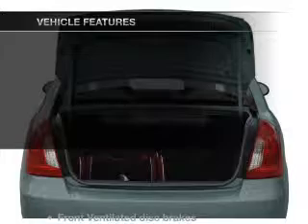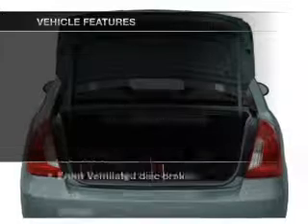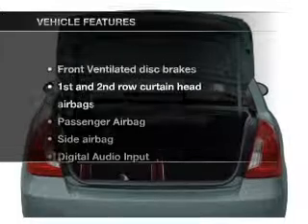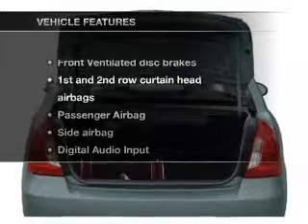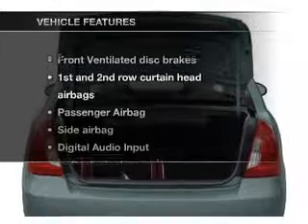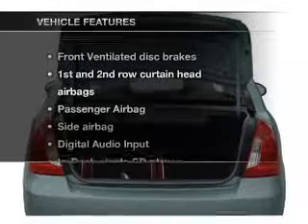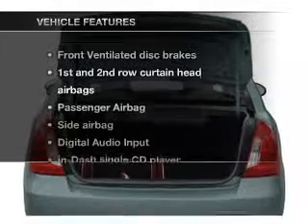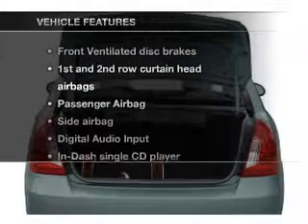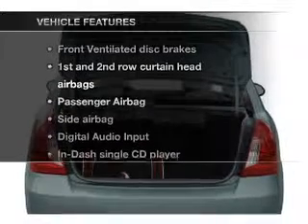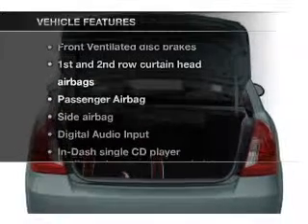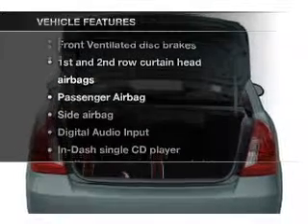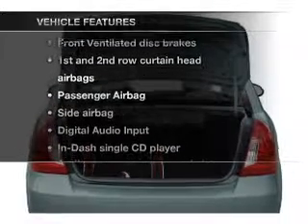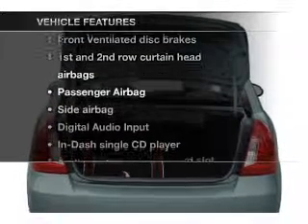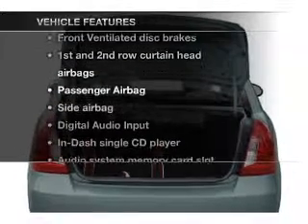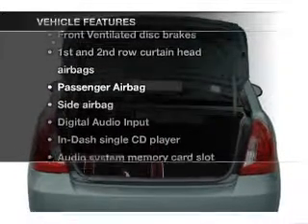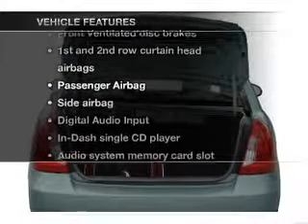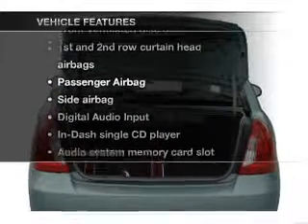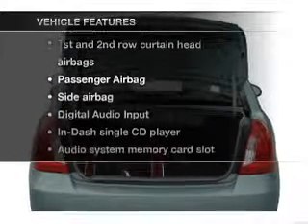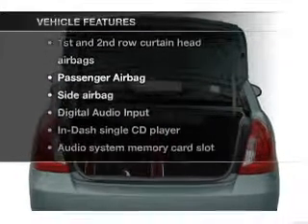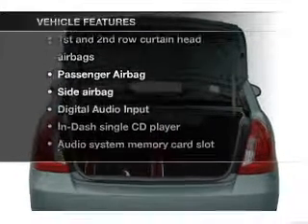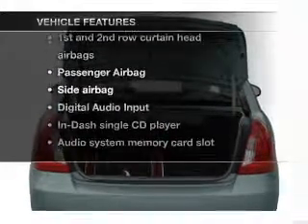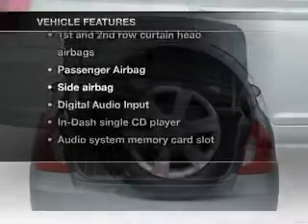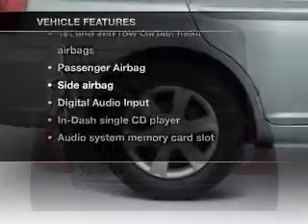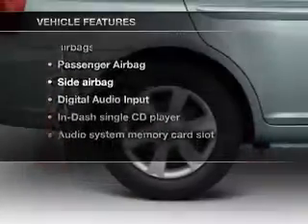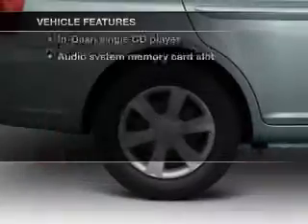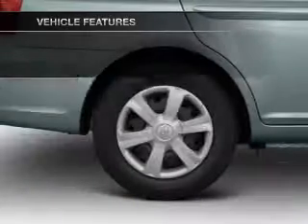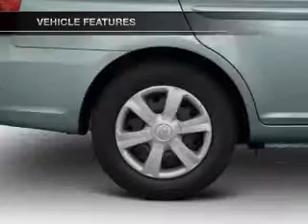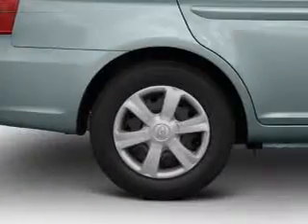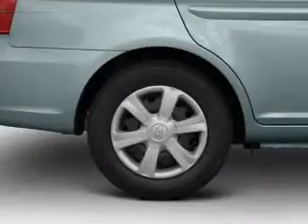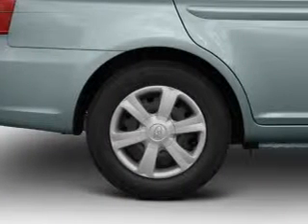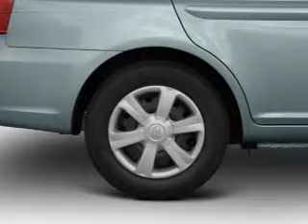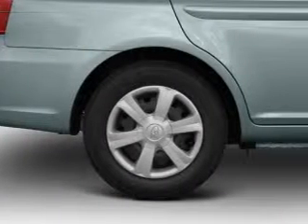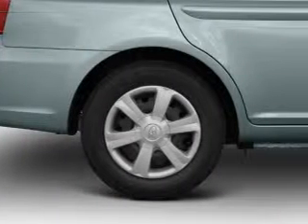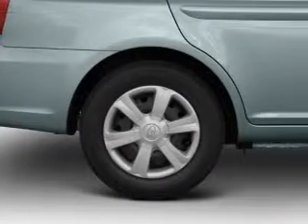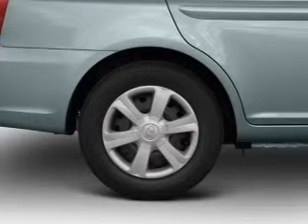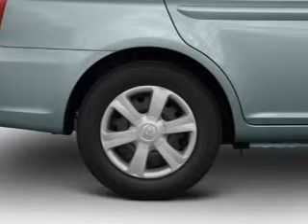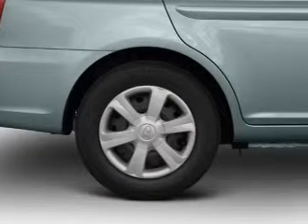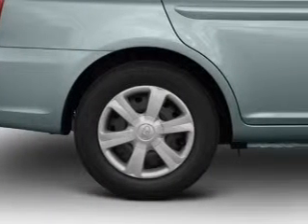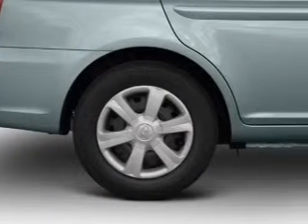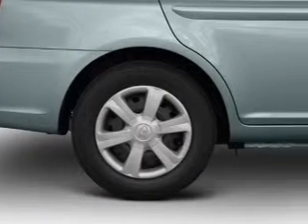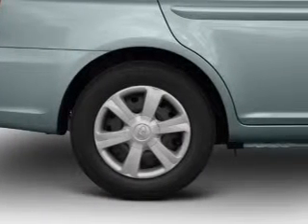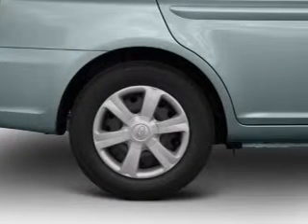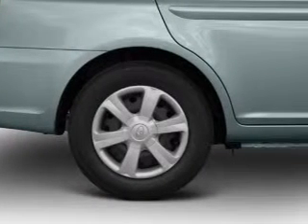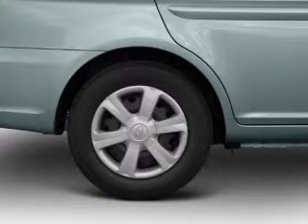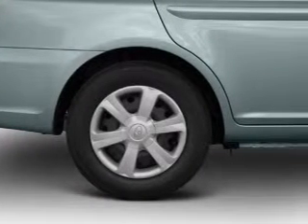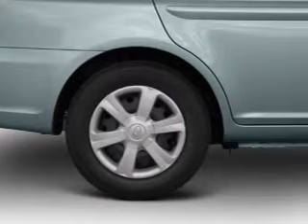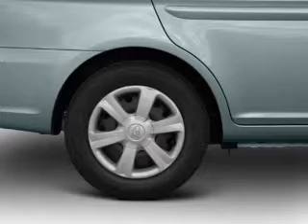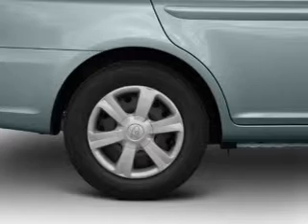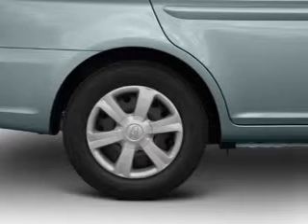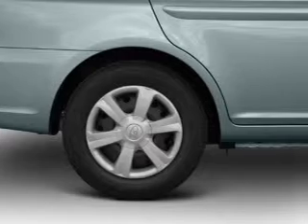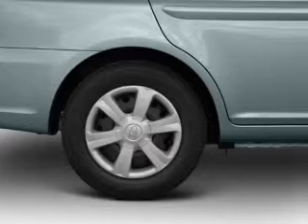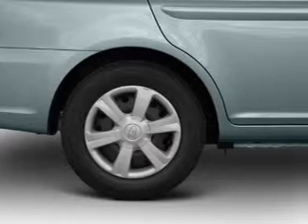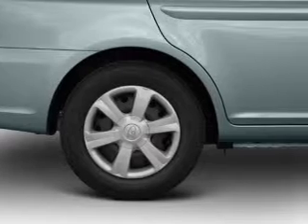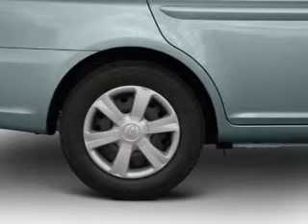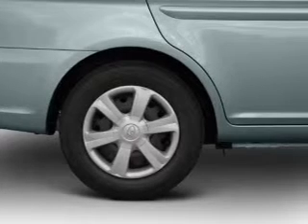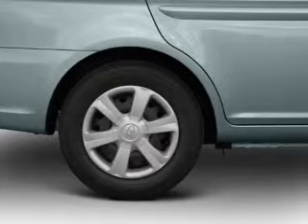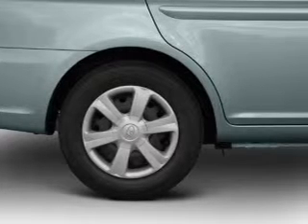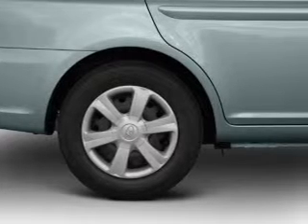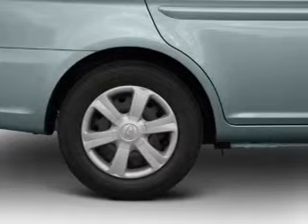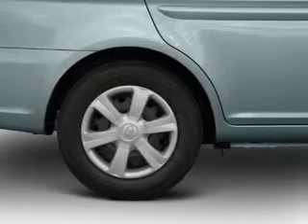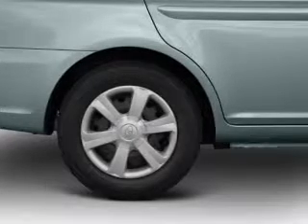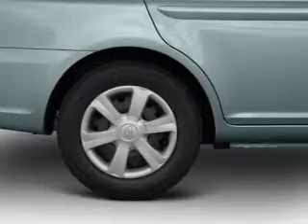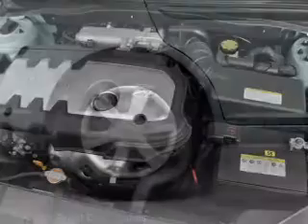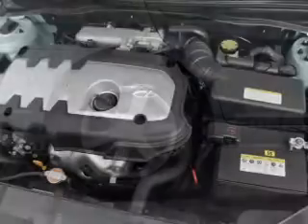Enjoy these notable features that are included in this vehicle: air conditioning, power steering, and AM FM stereo with a CD player.